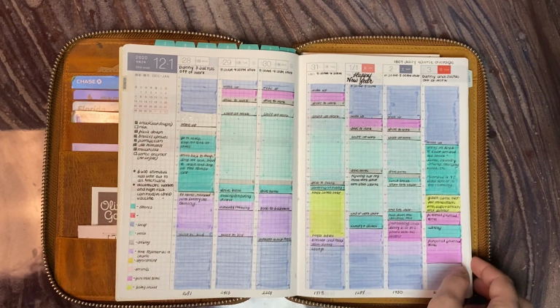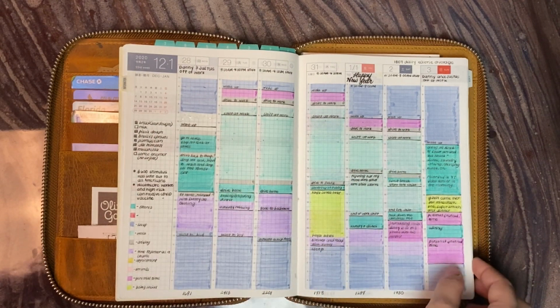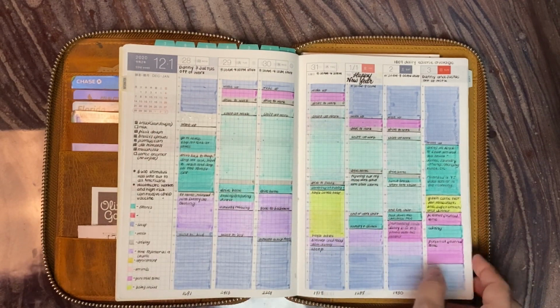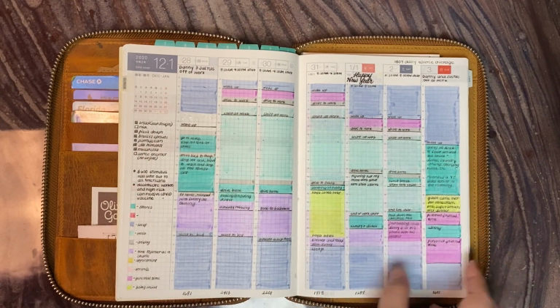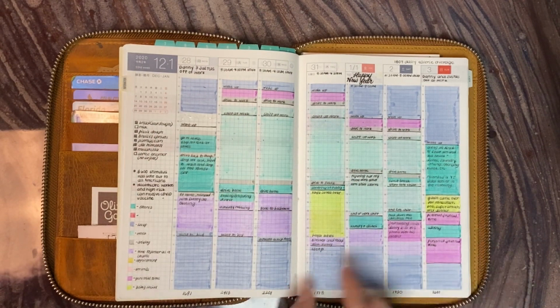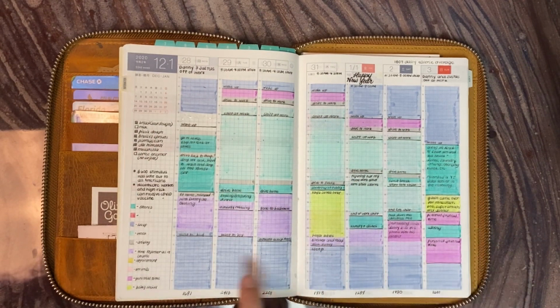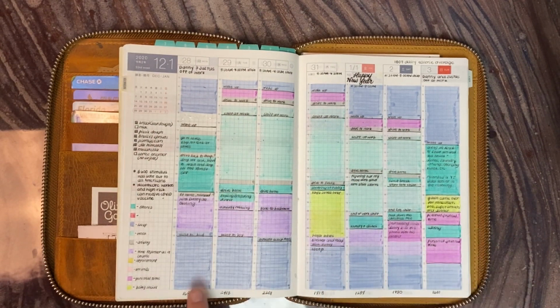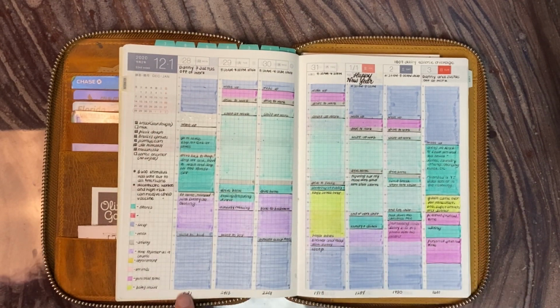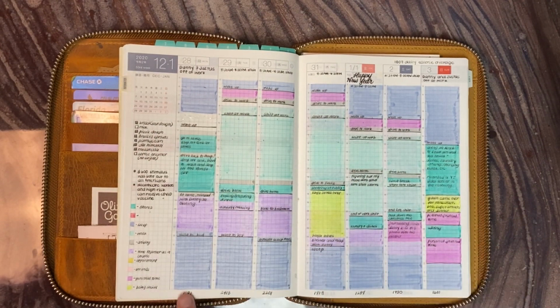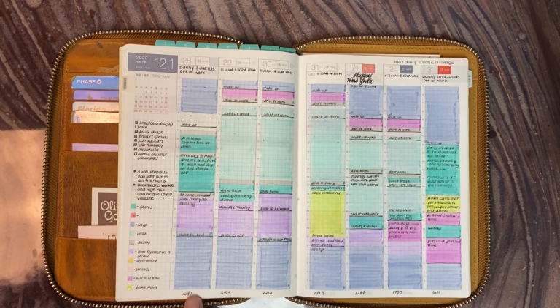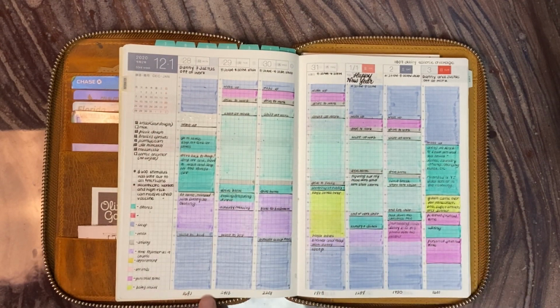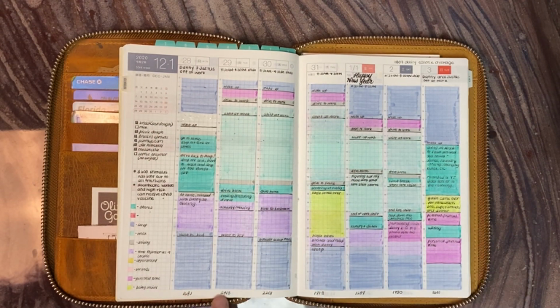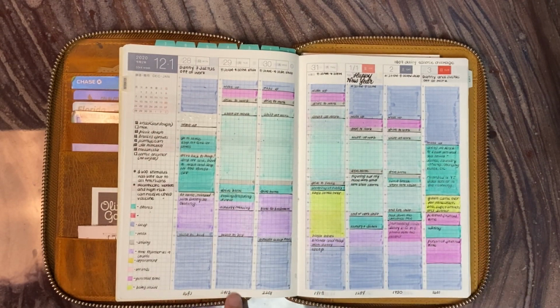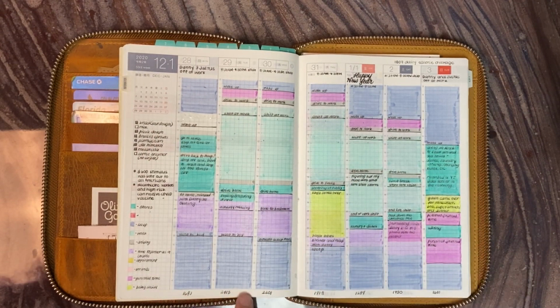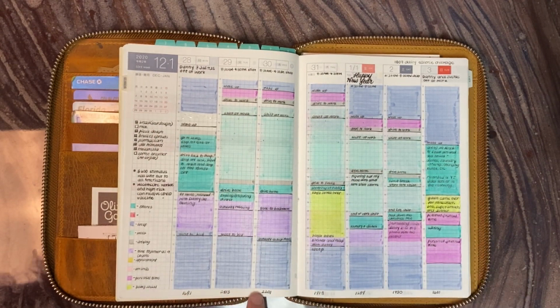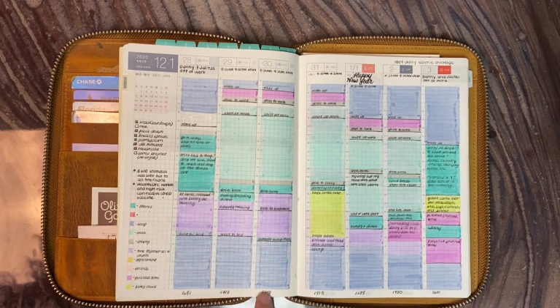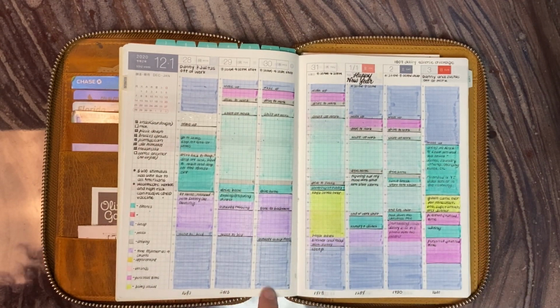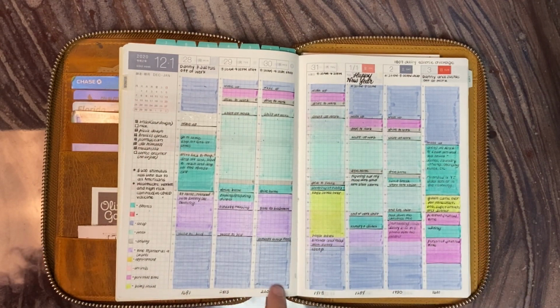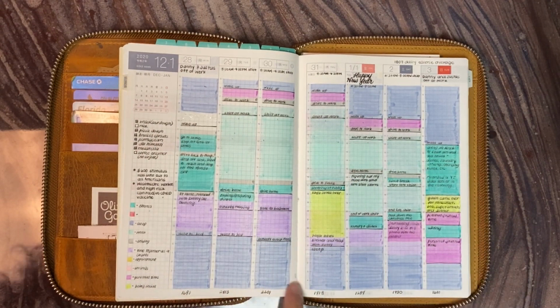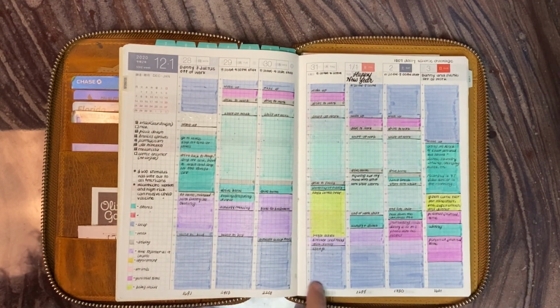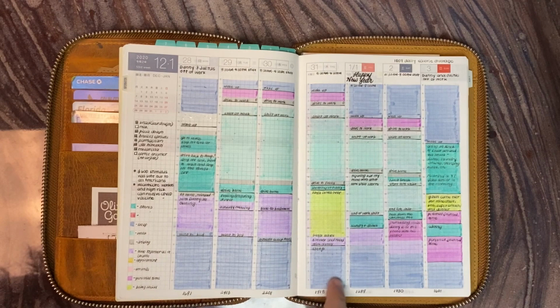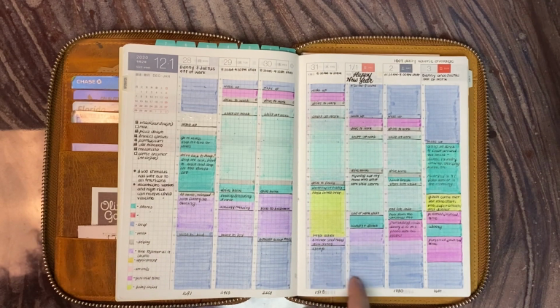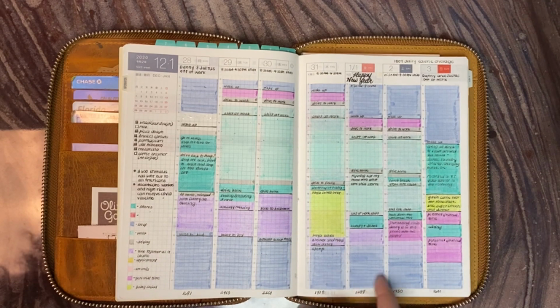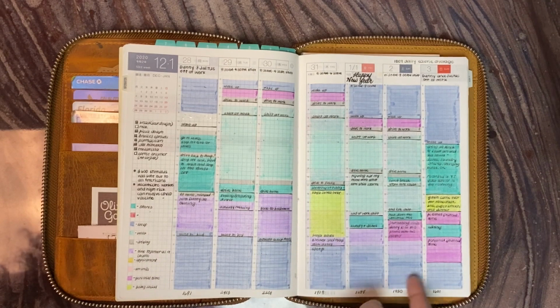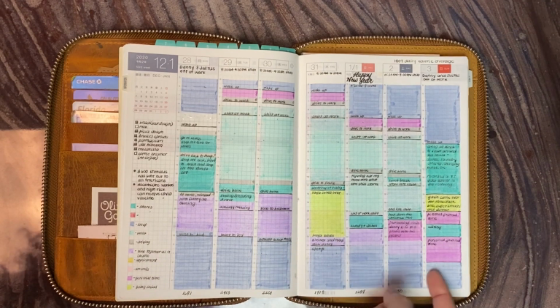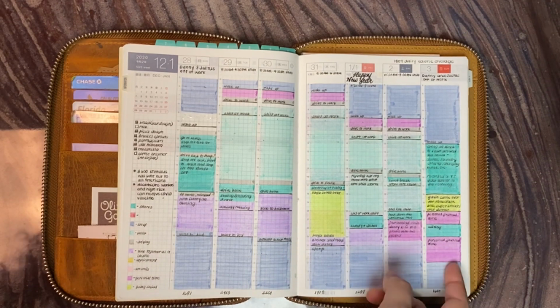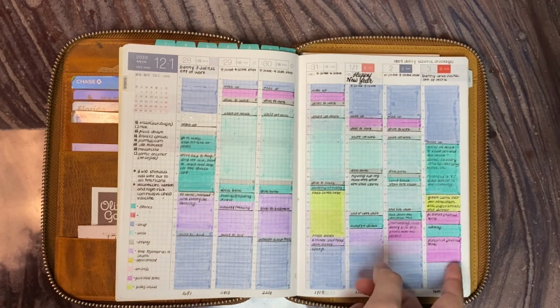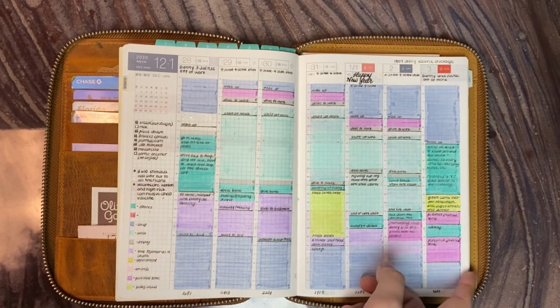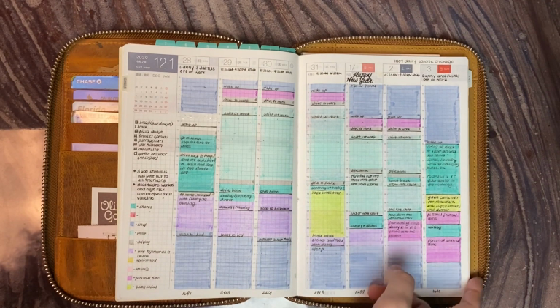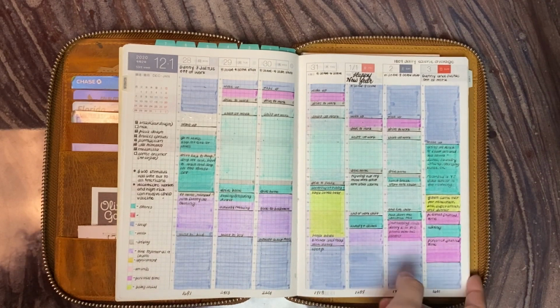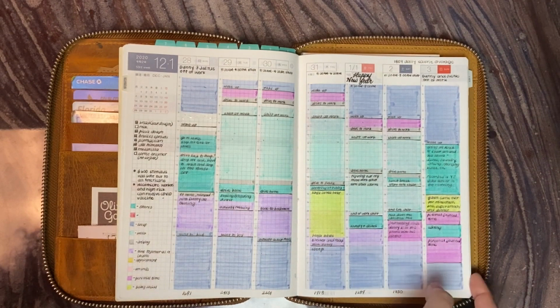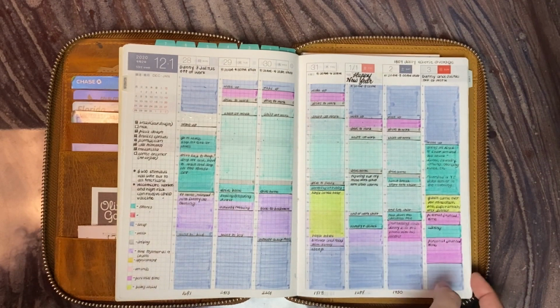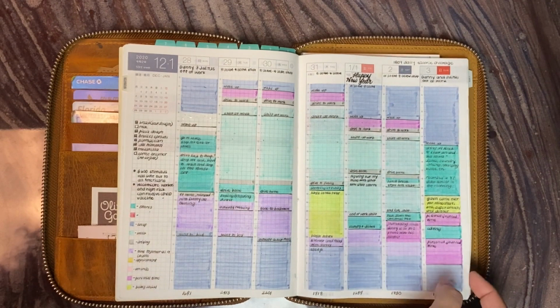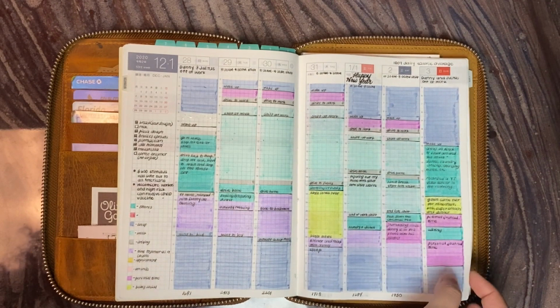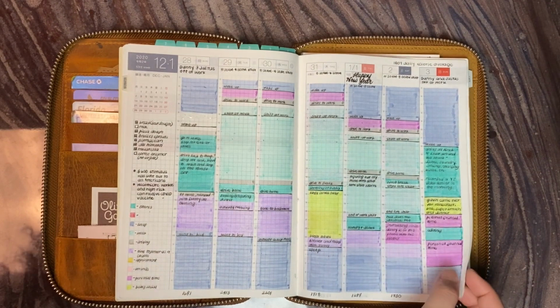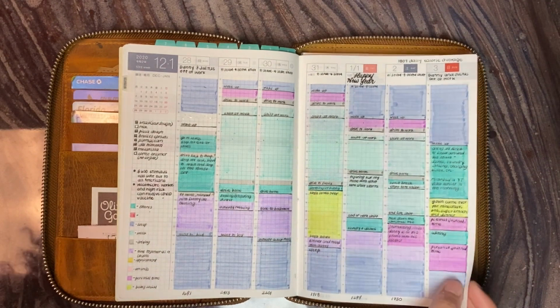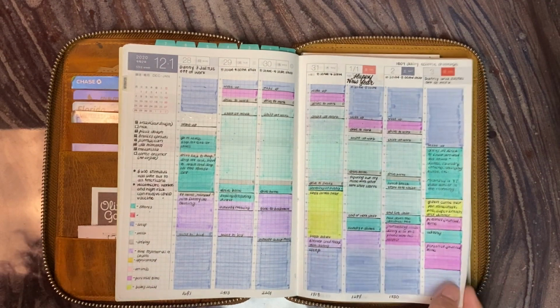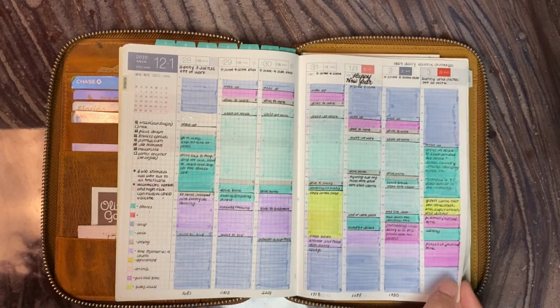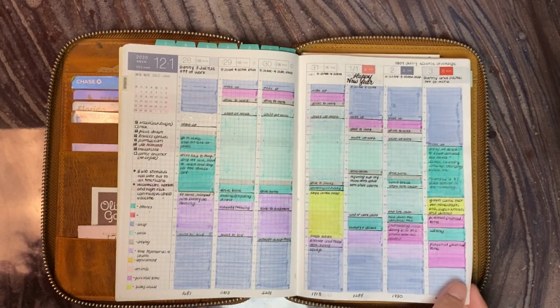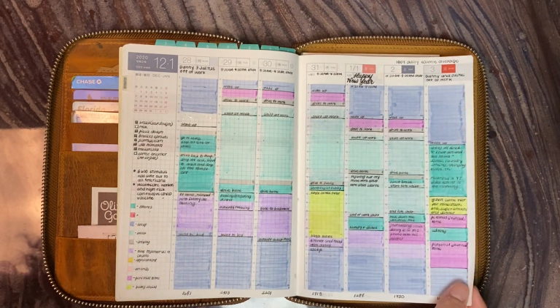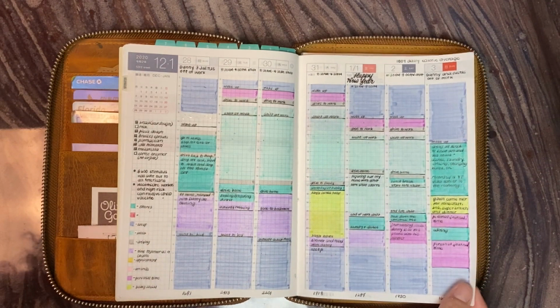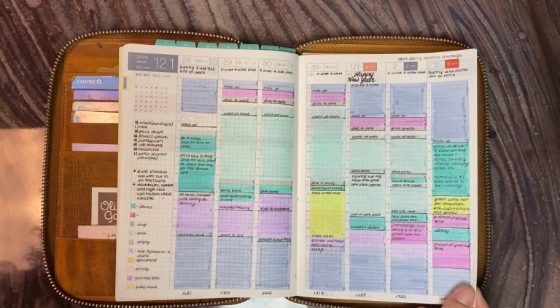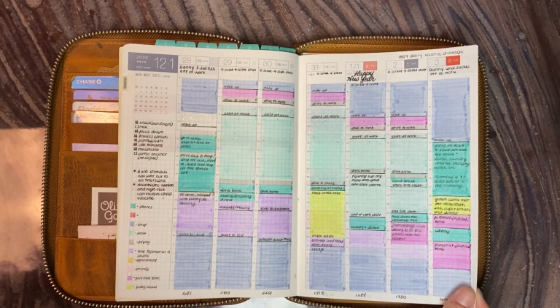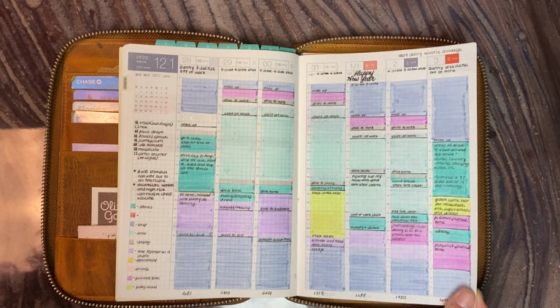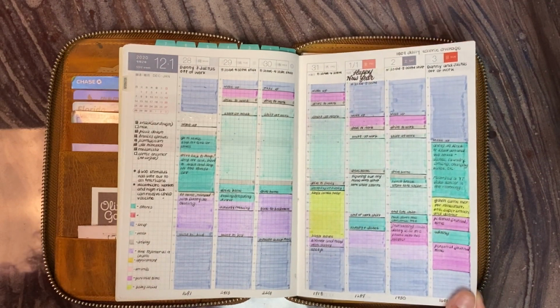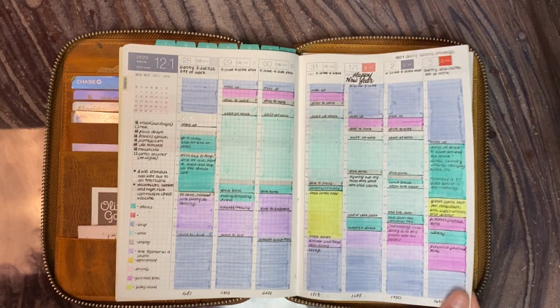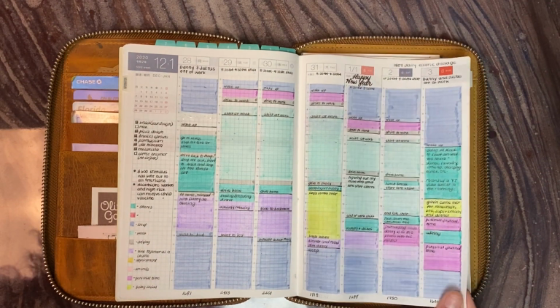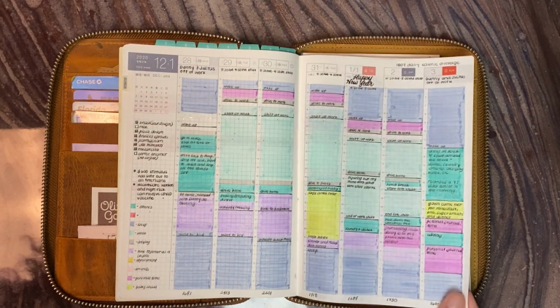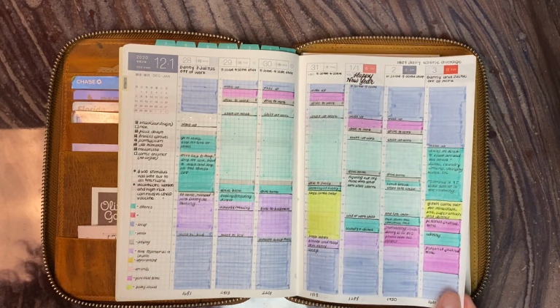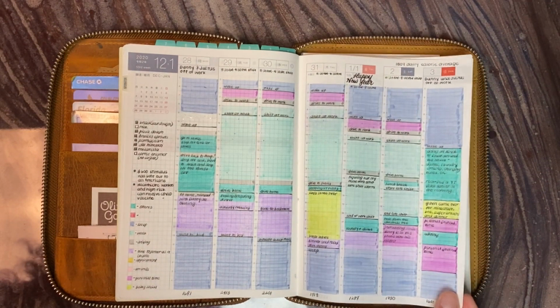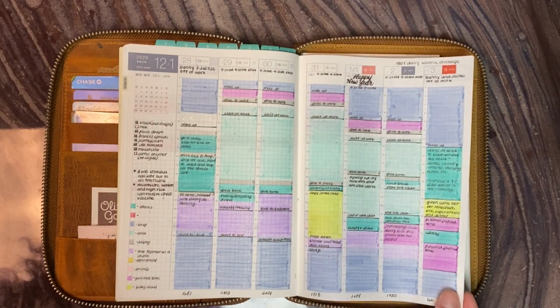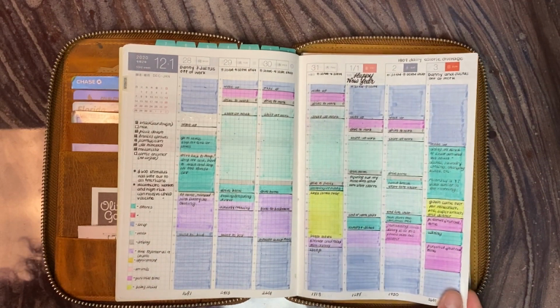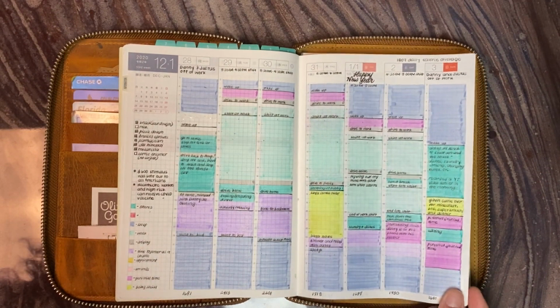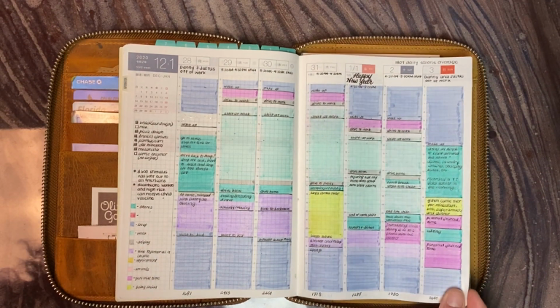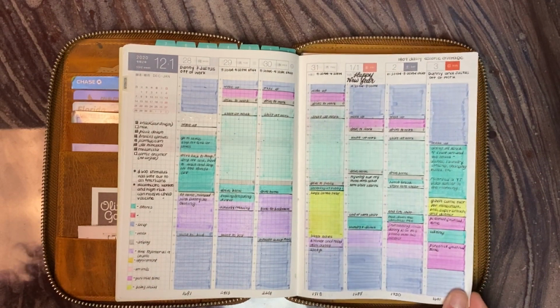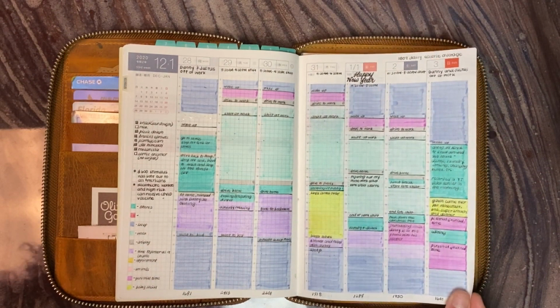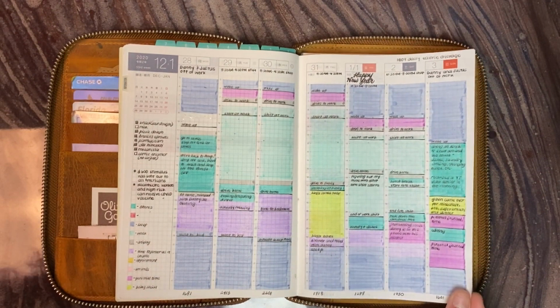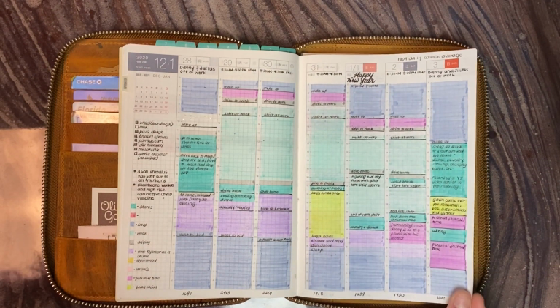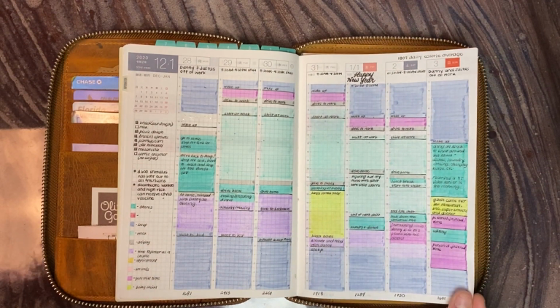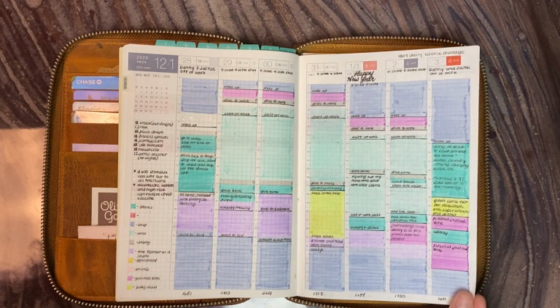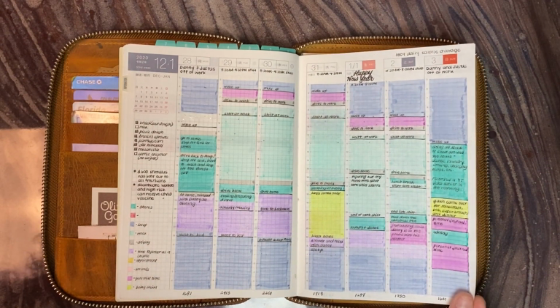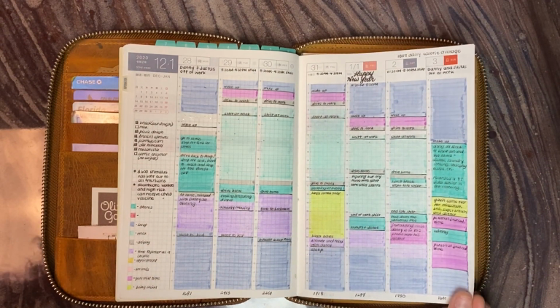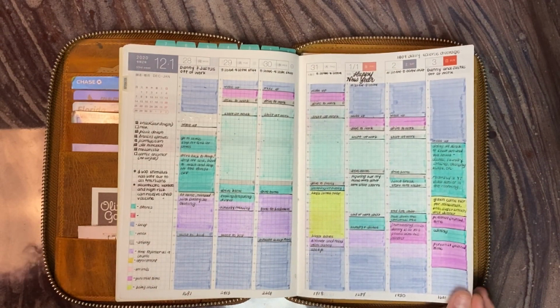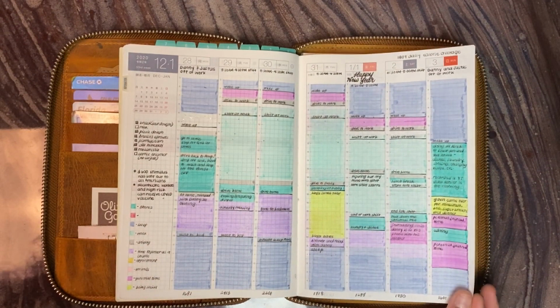At the bottom of each day, I do write out my calories for the day so that I can get a weekly average. It's just one of my things.